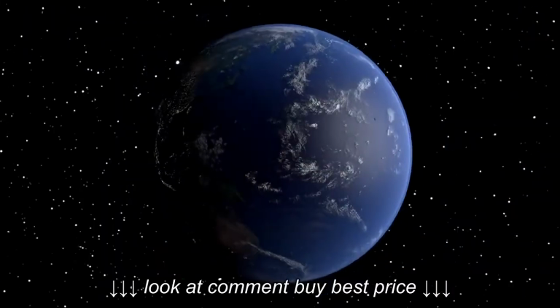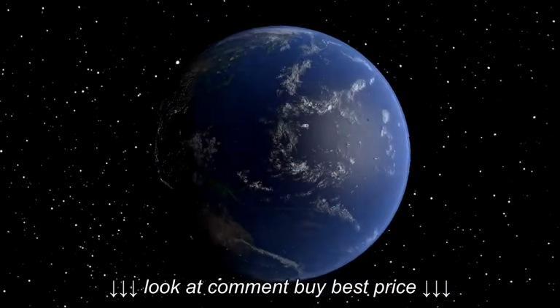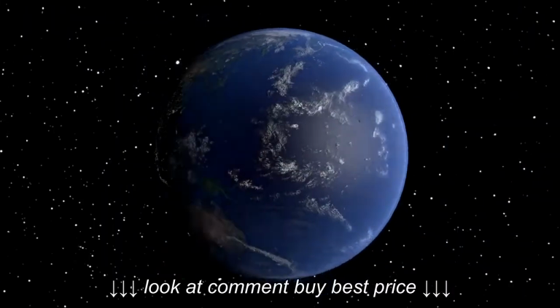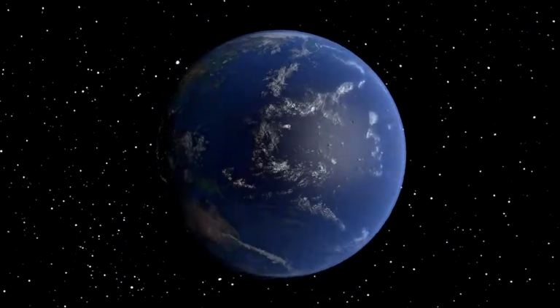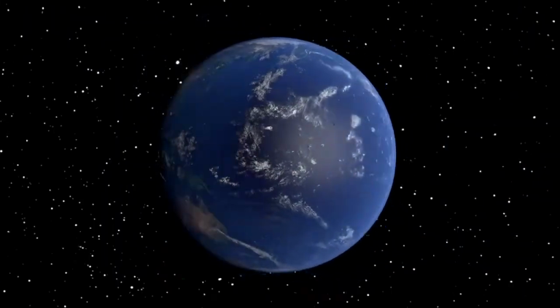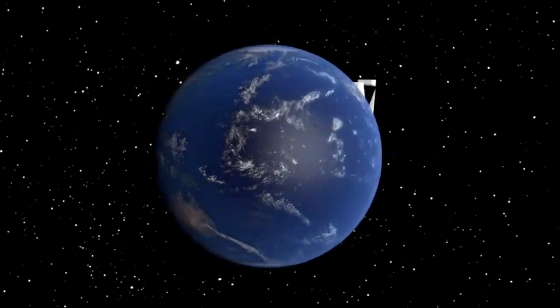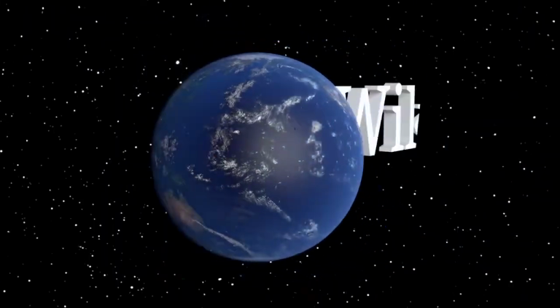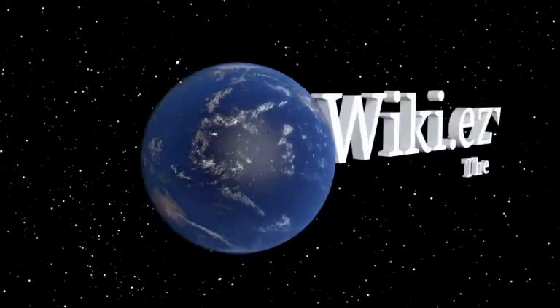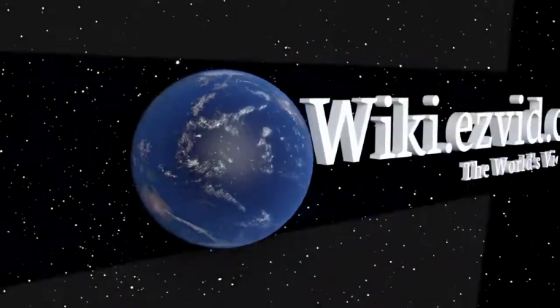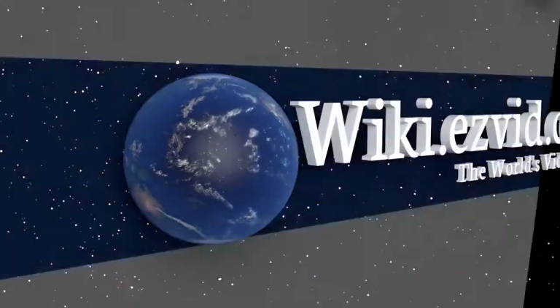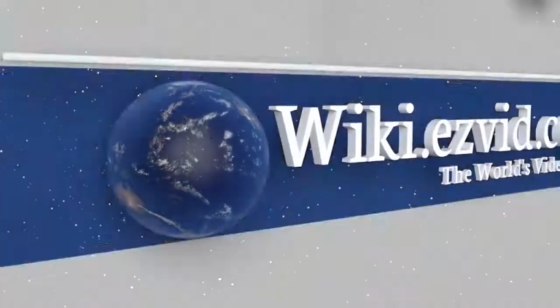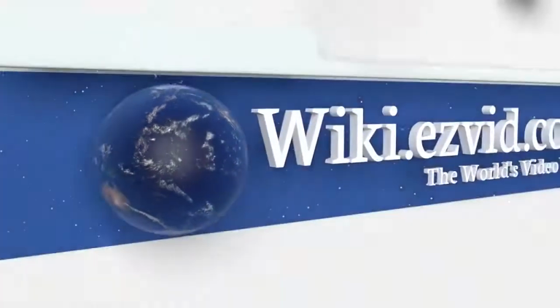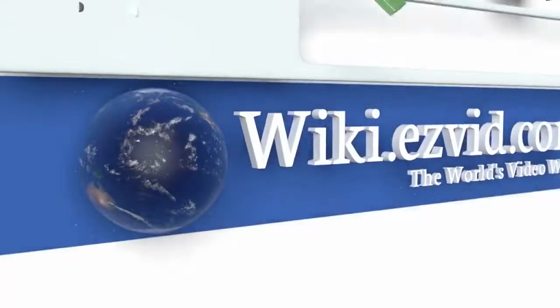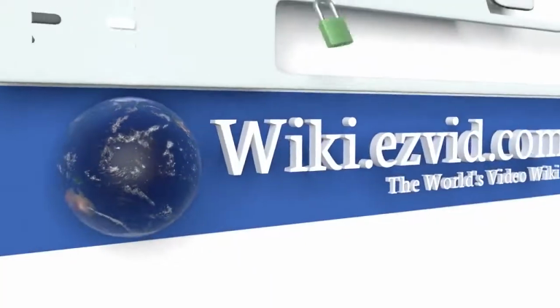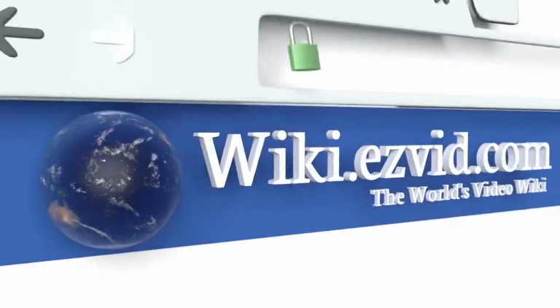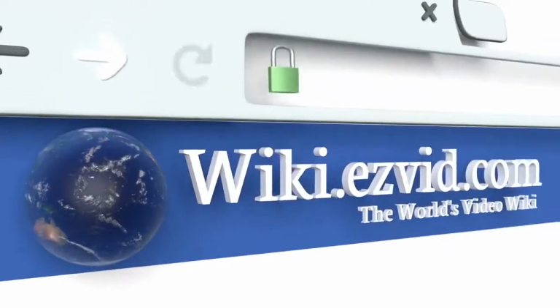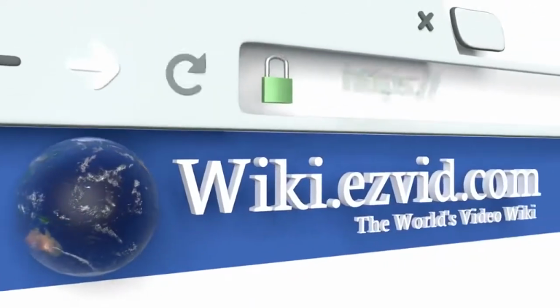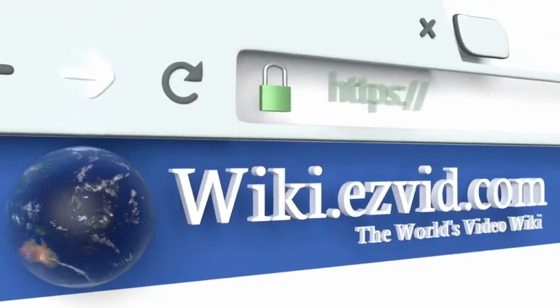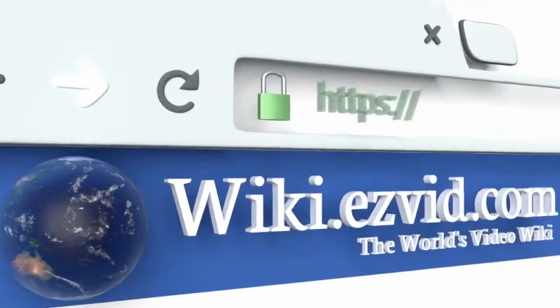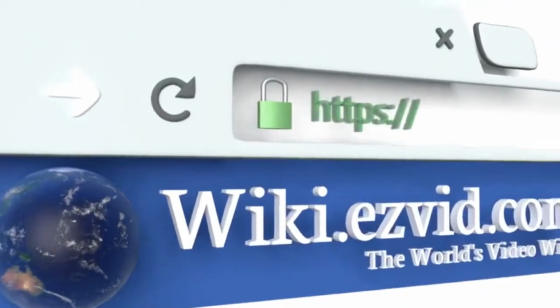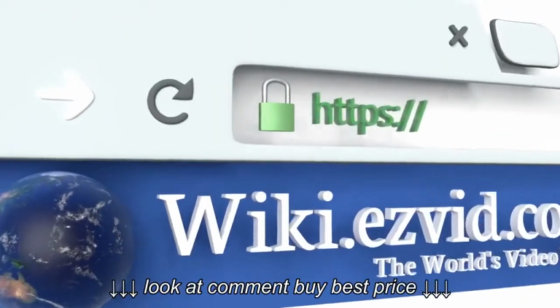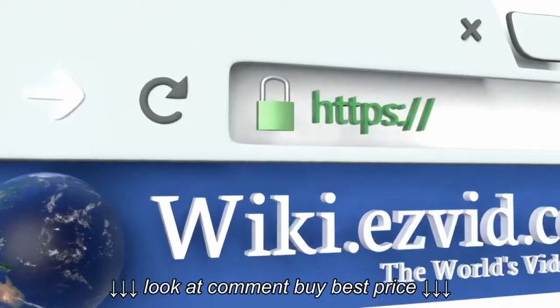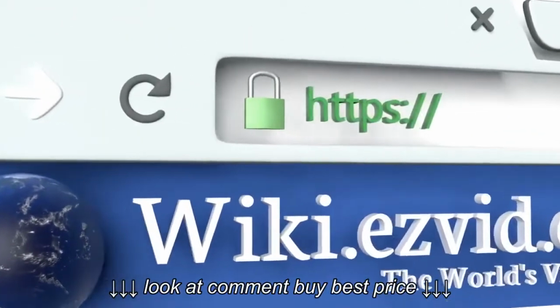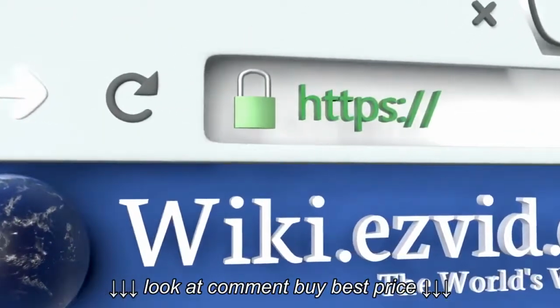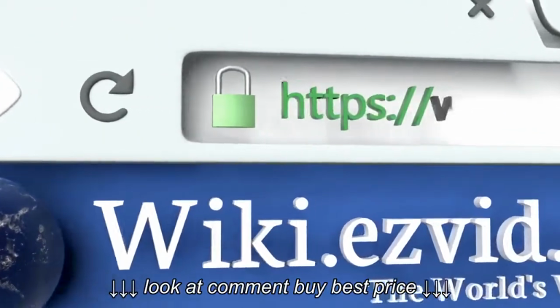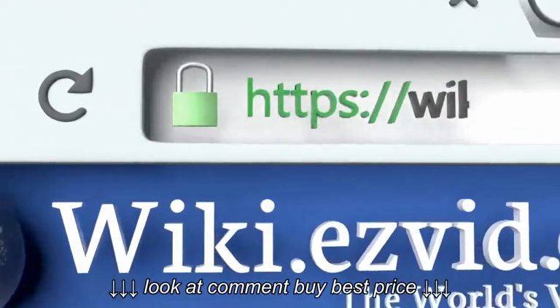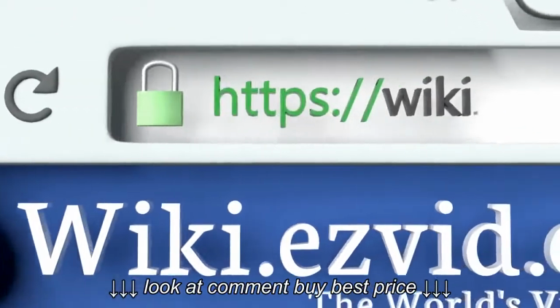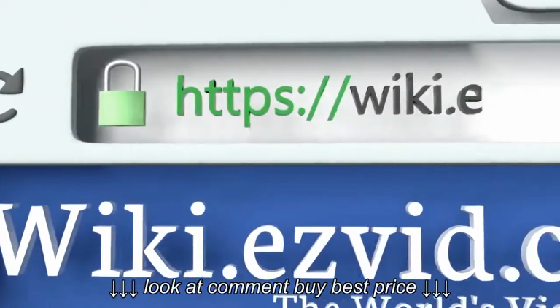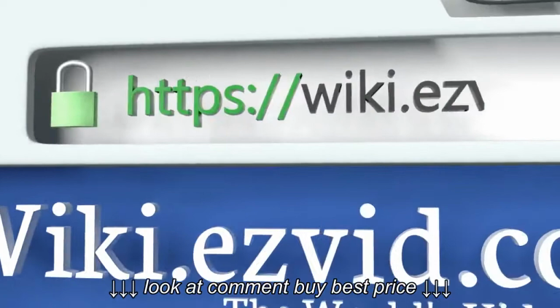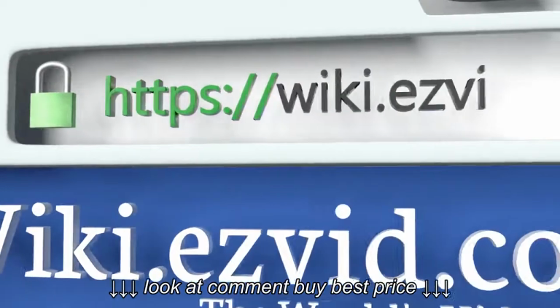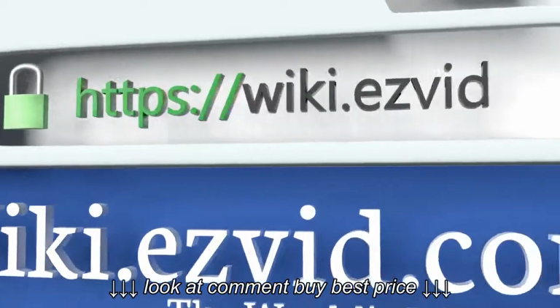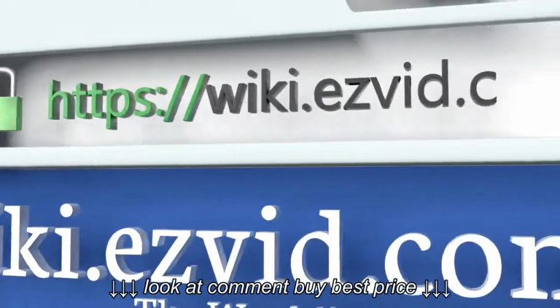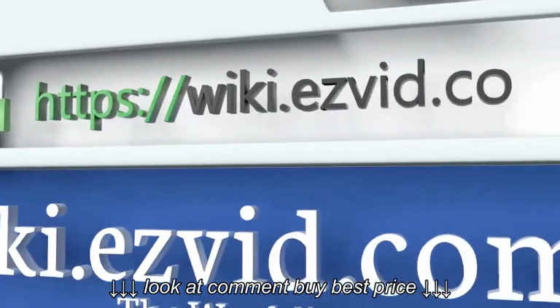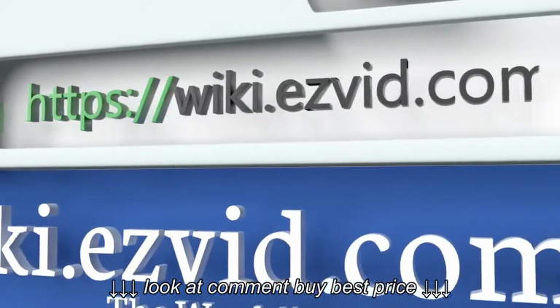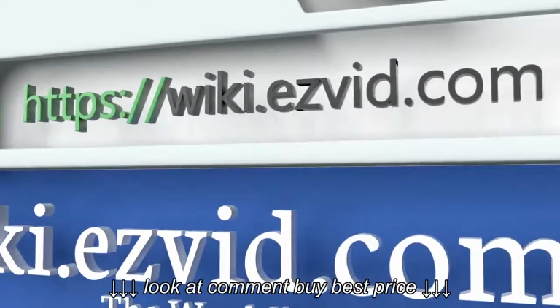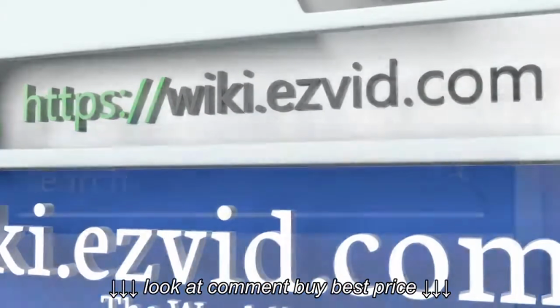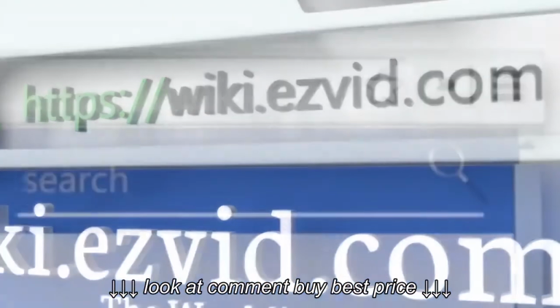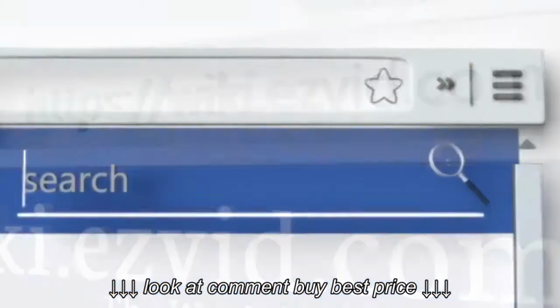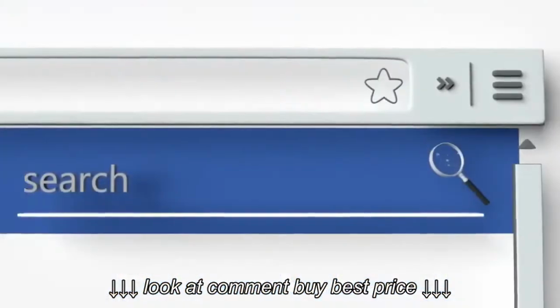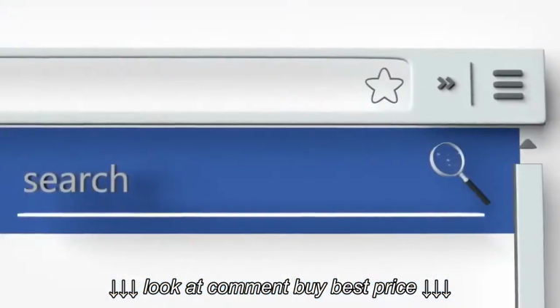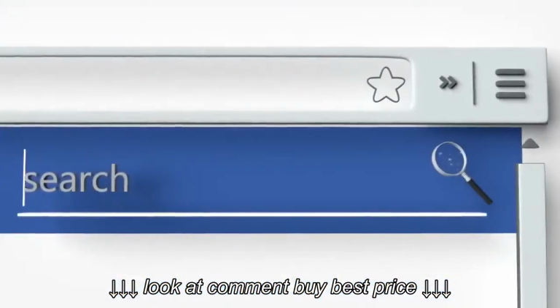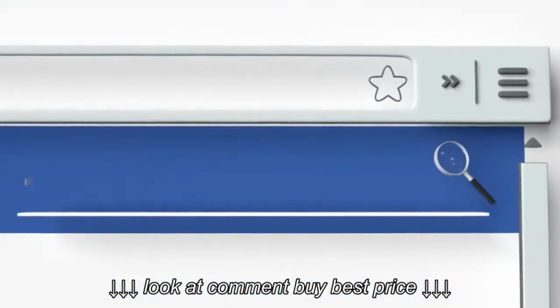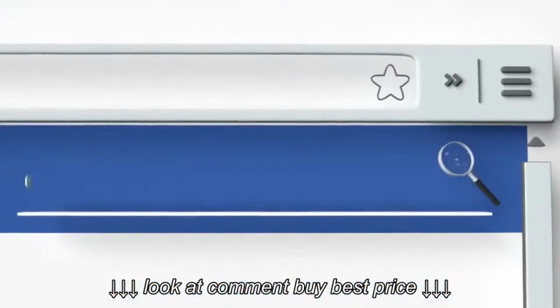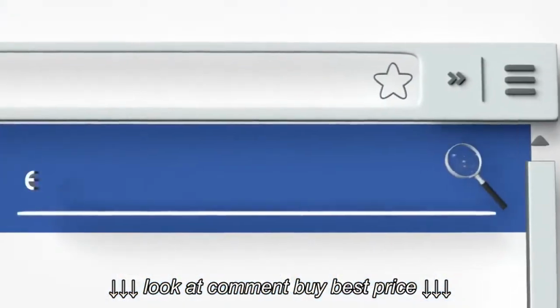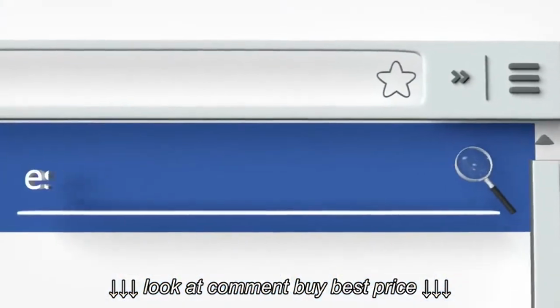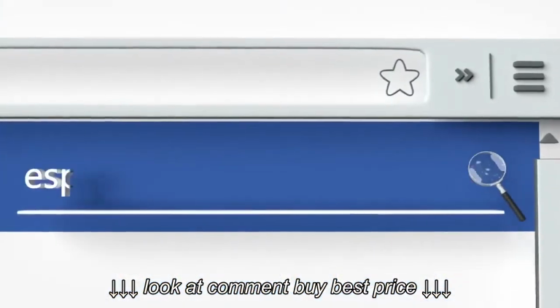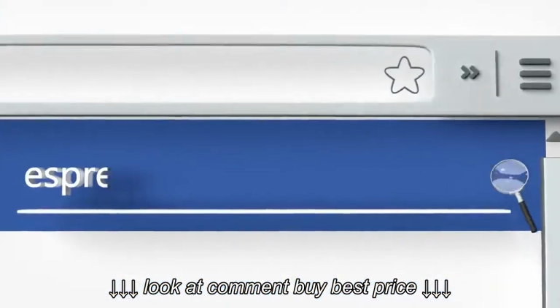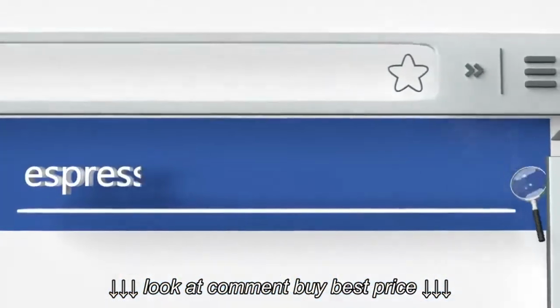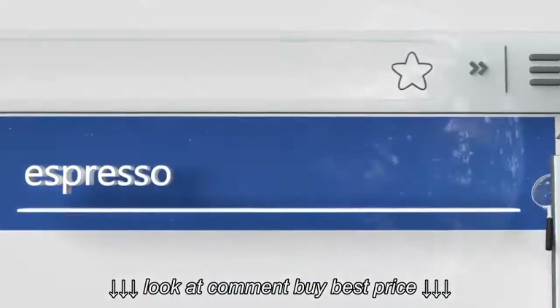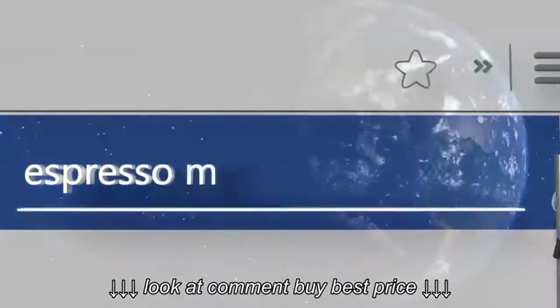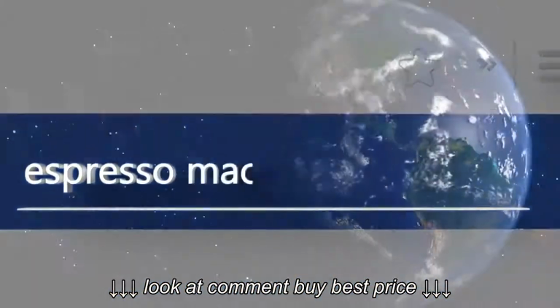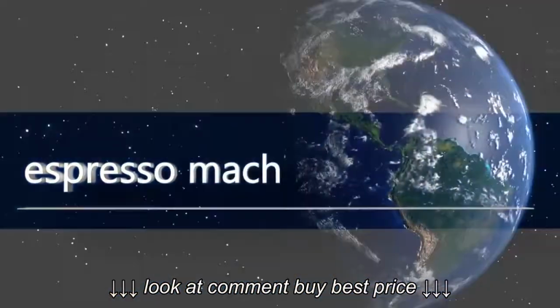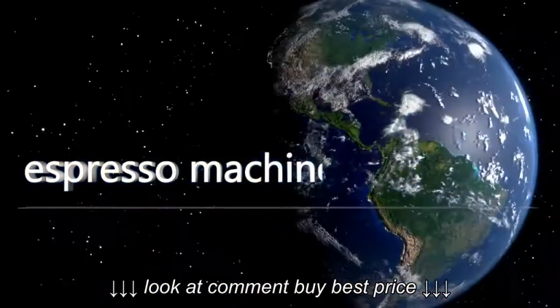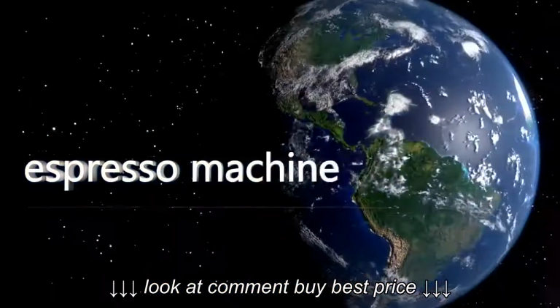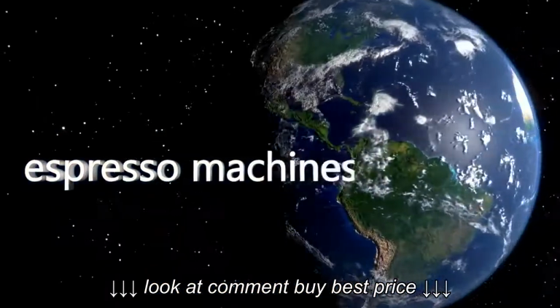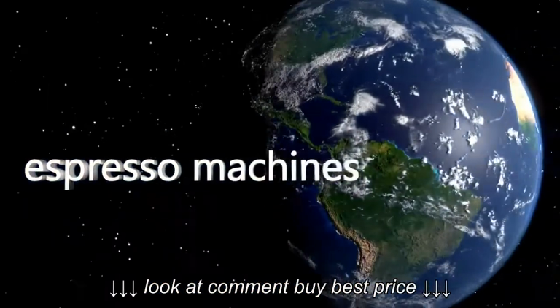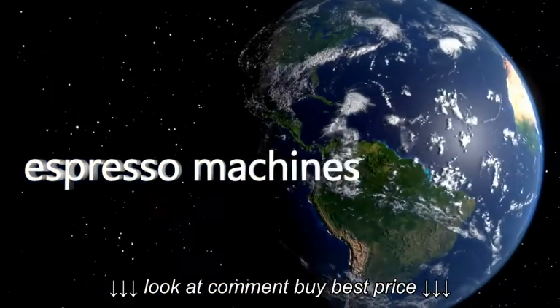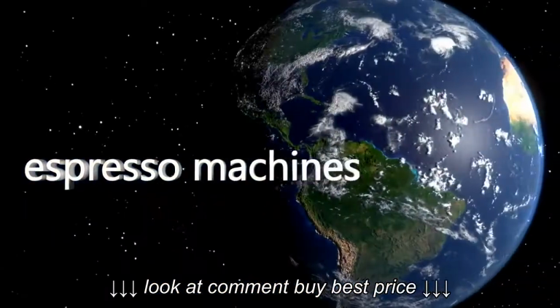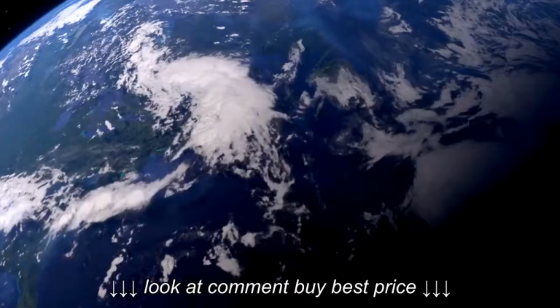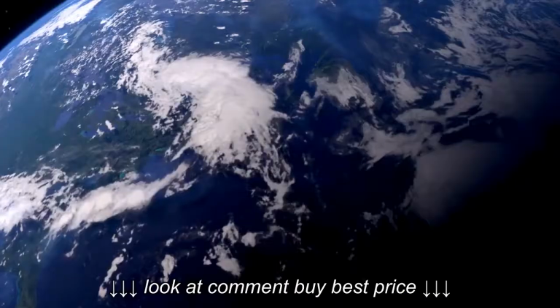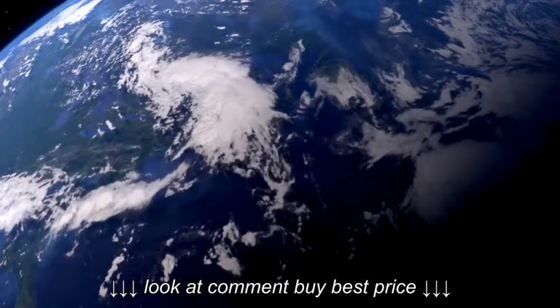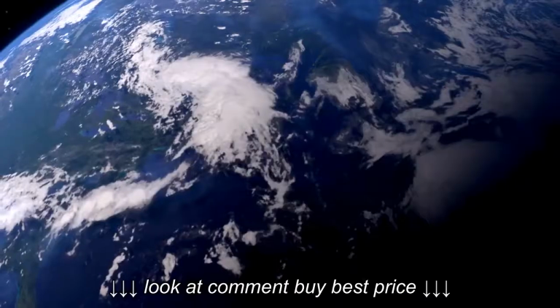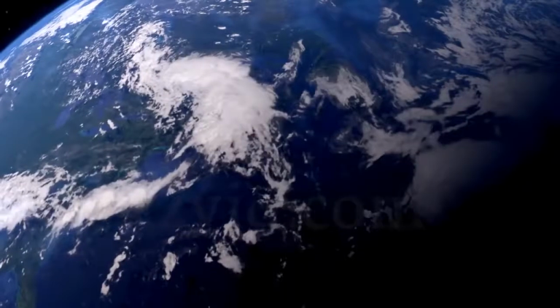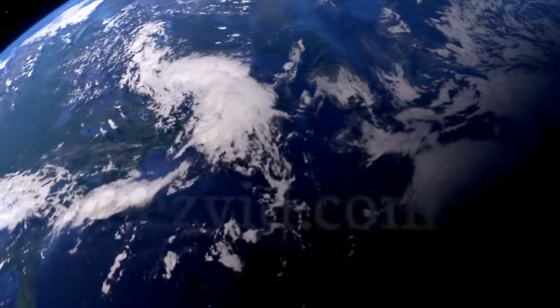To see all of our choices, go to wiki.easyvid.com and search for Espresso Machines, or click beneath this video.